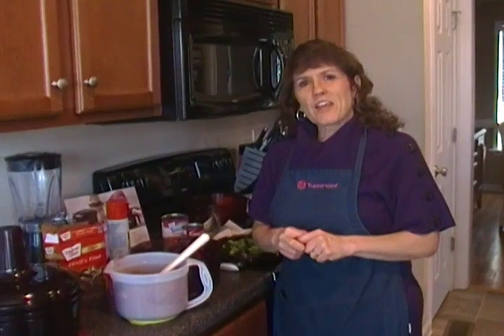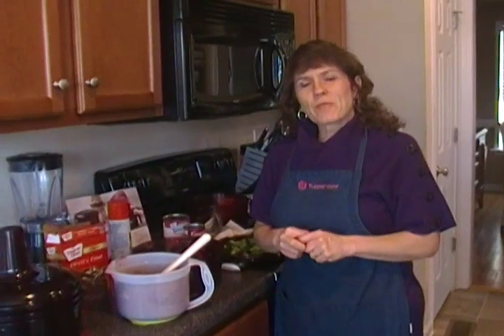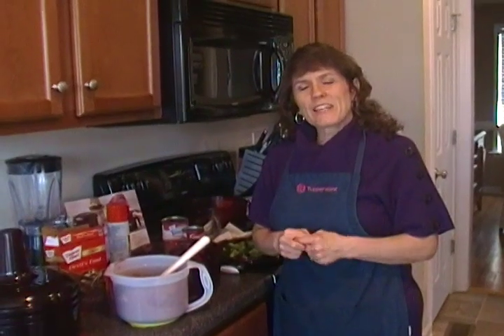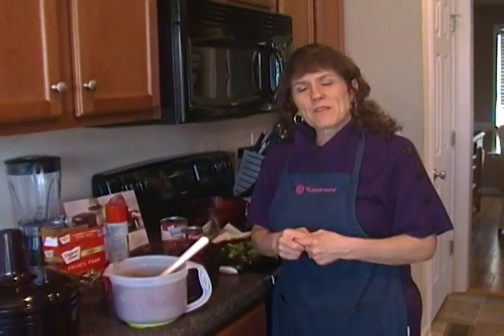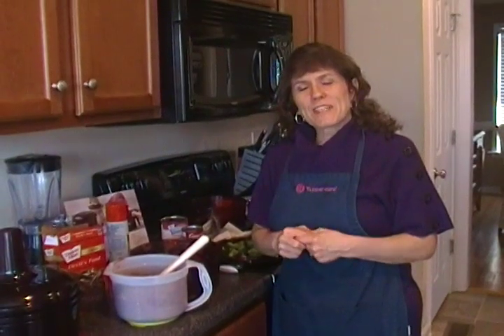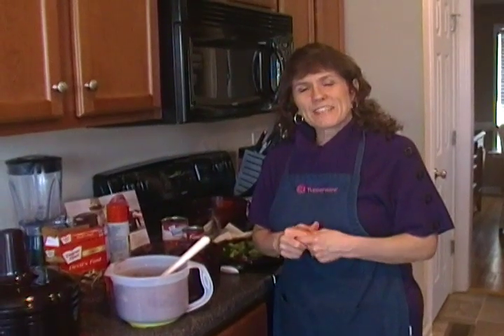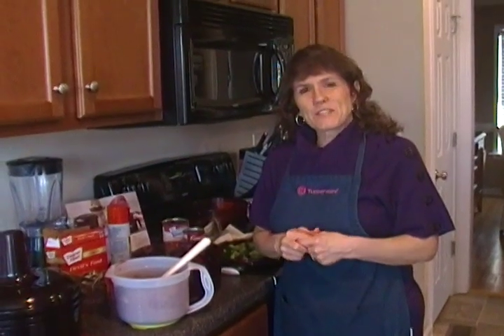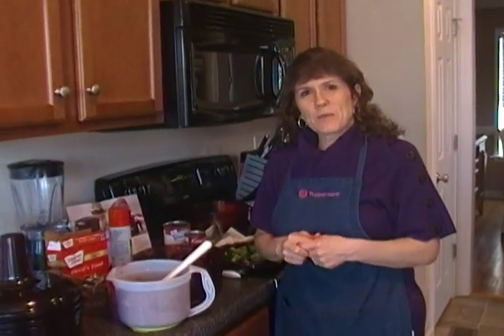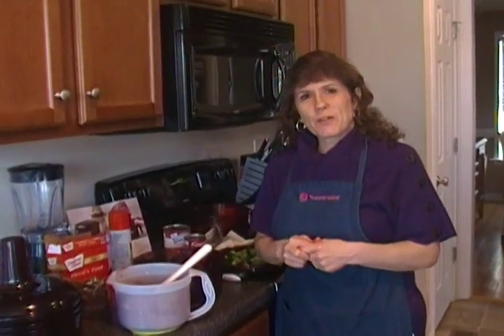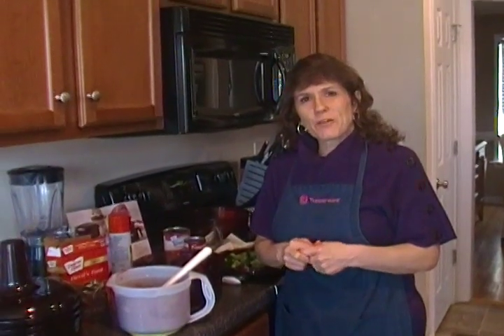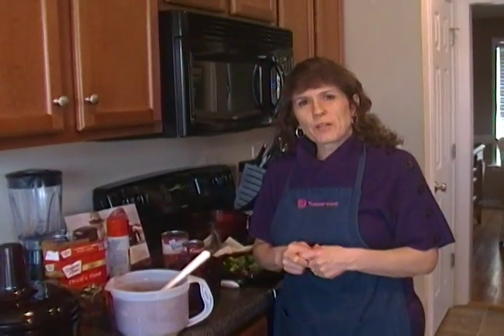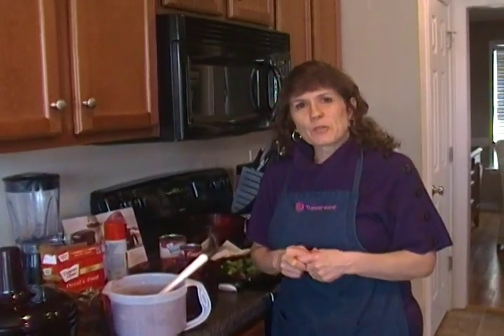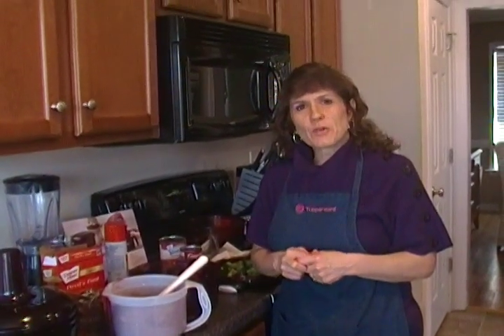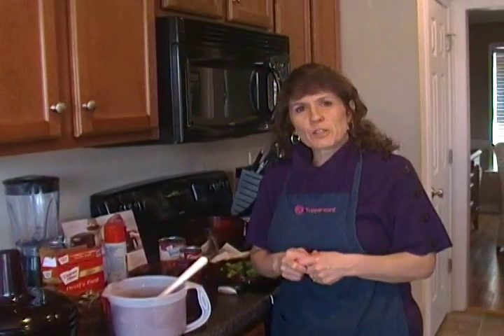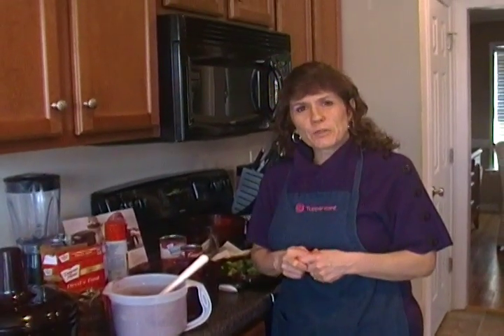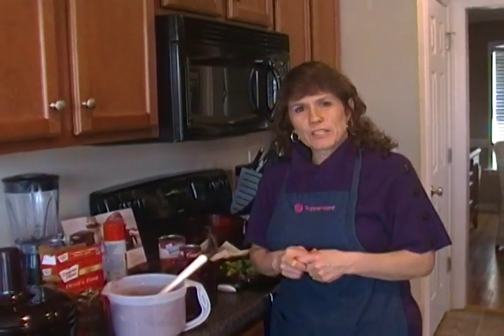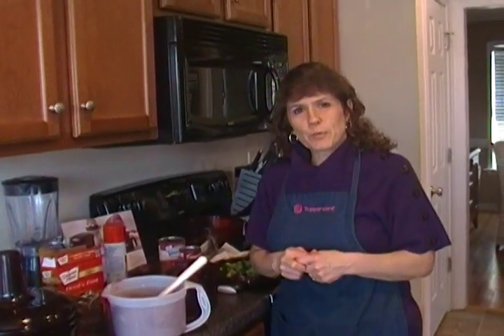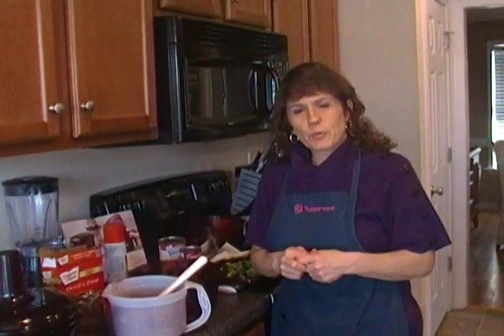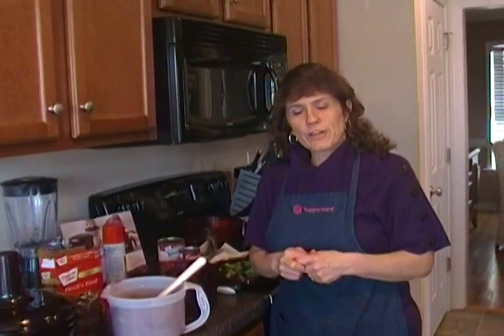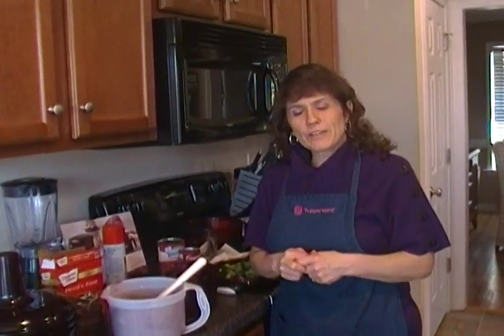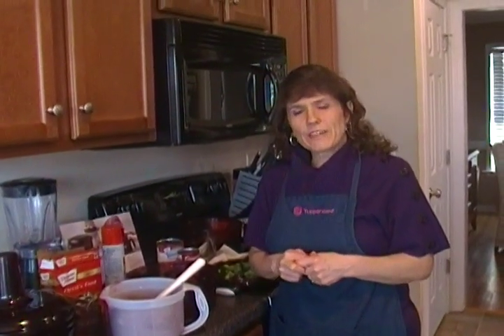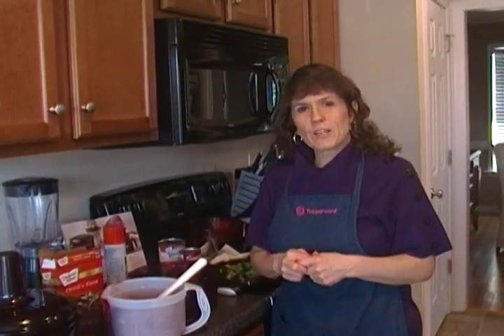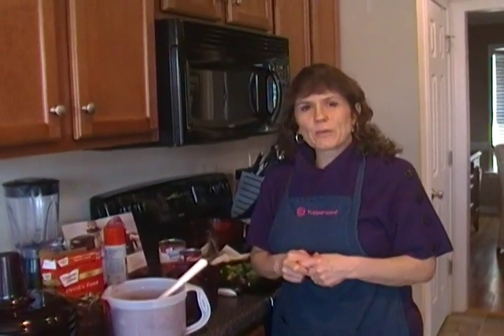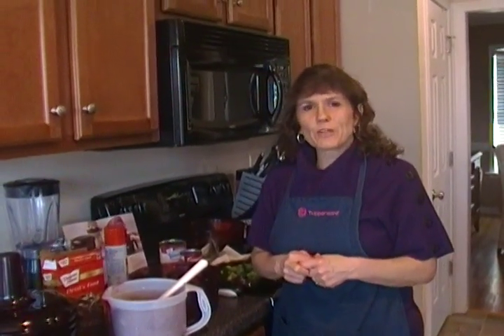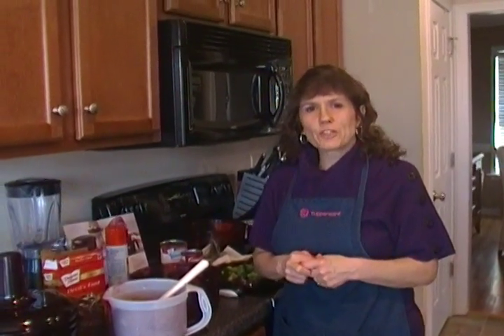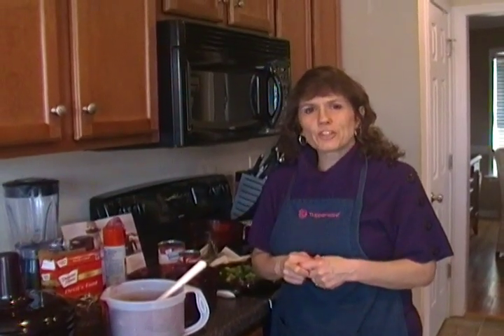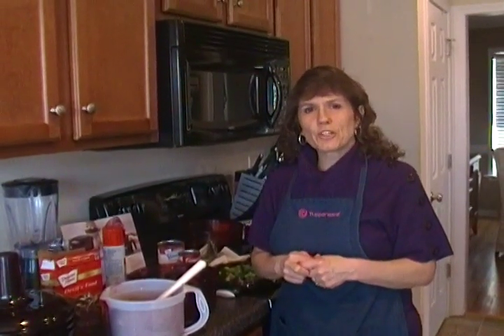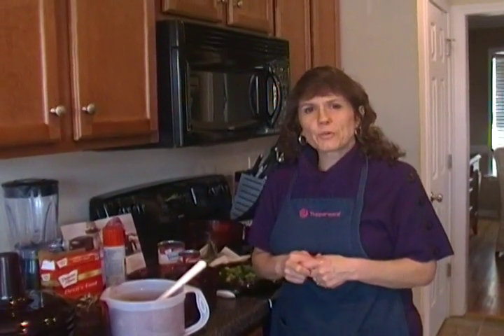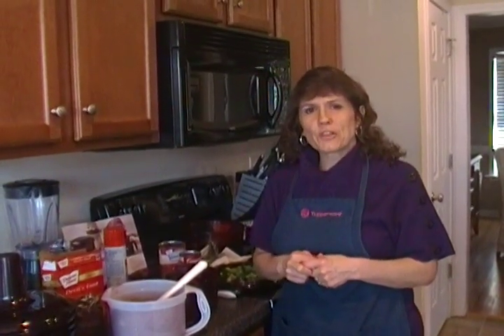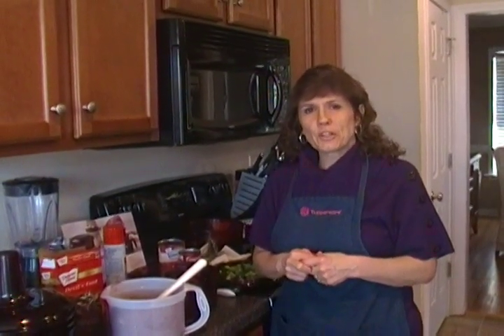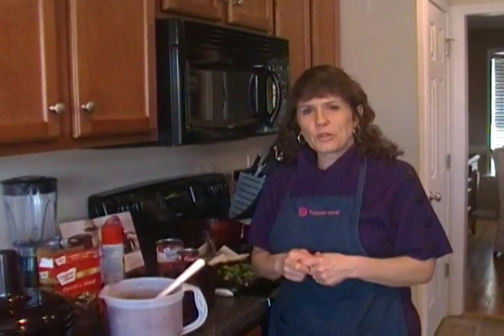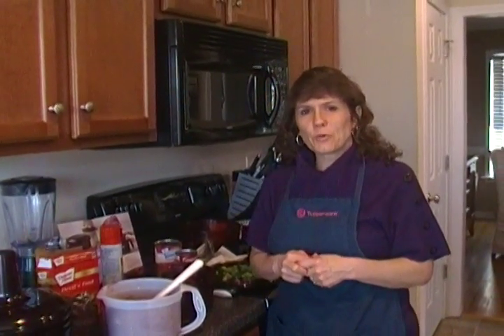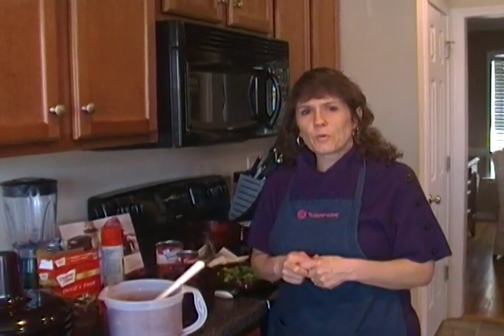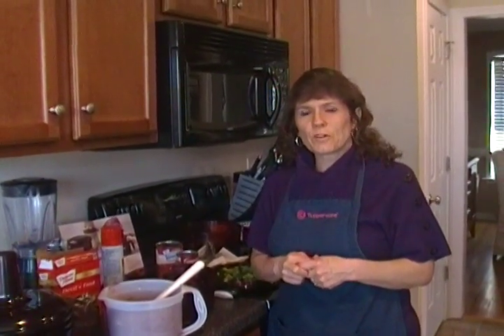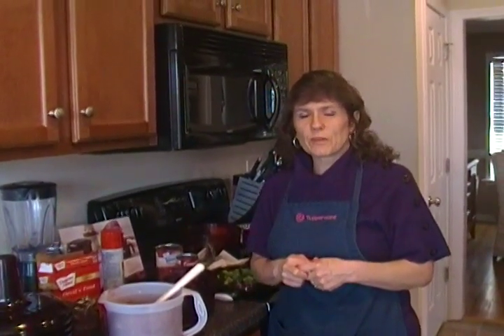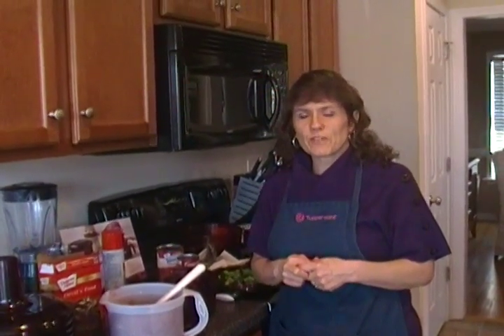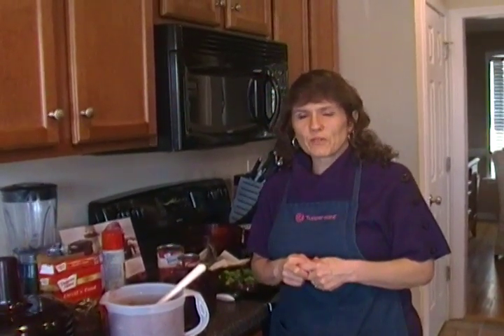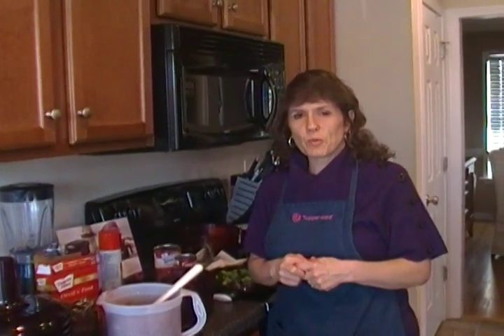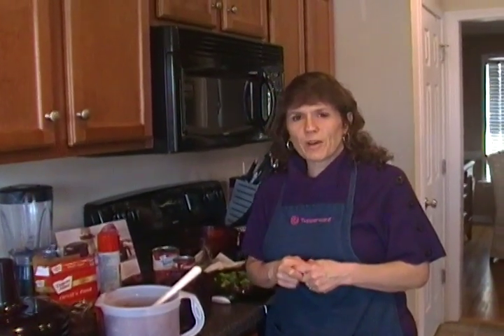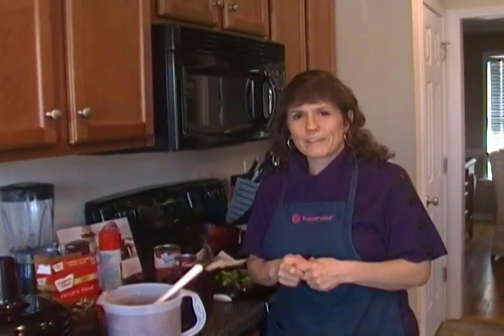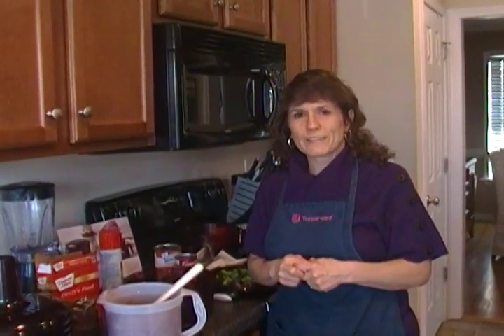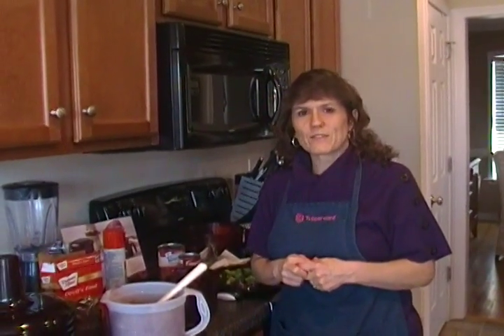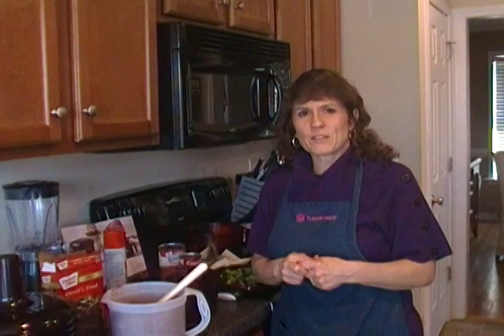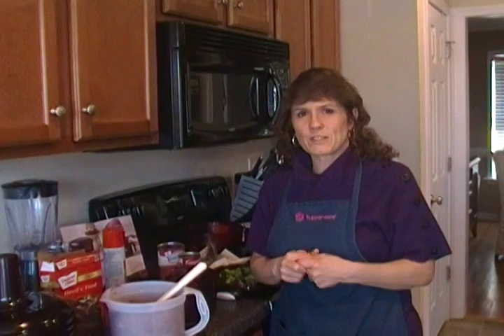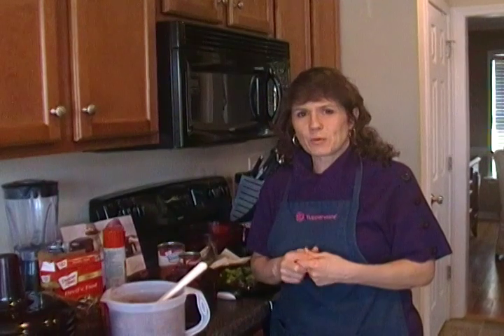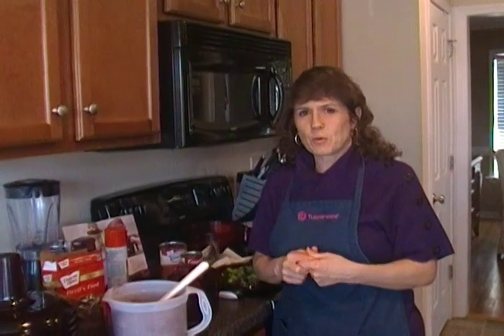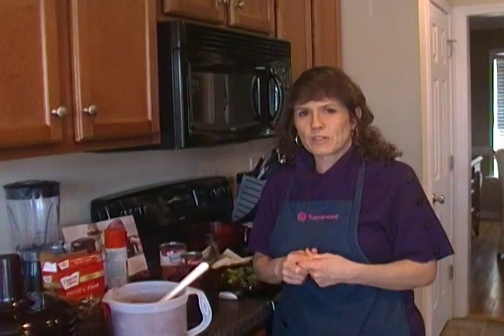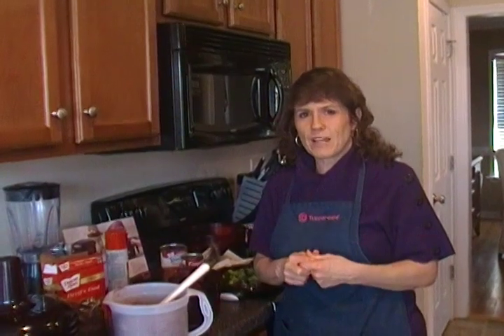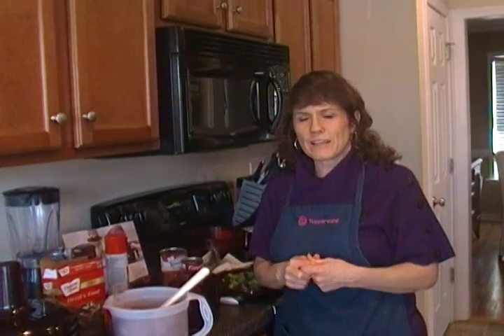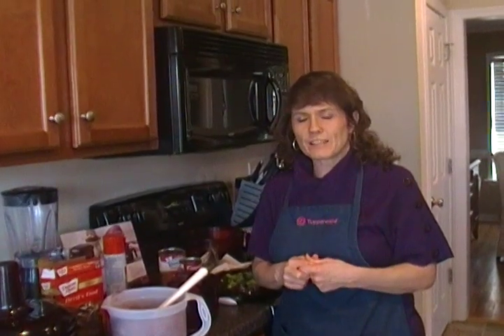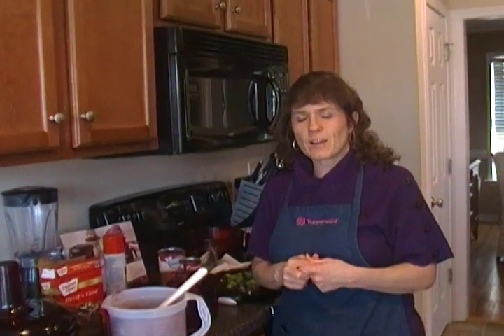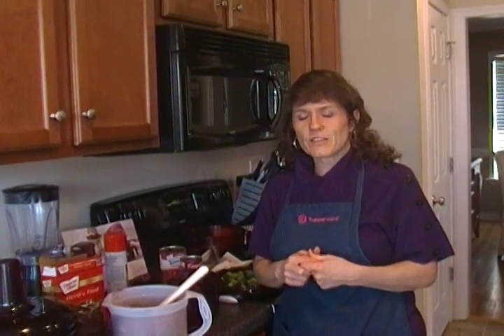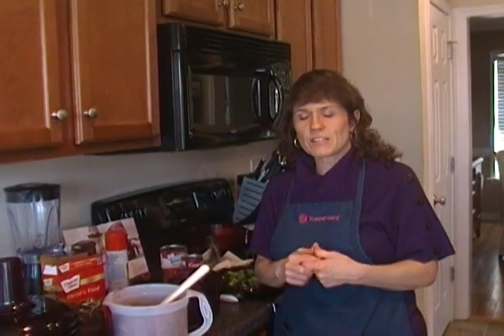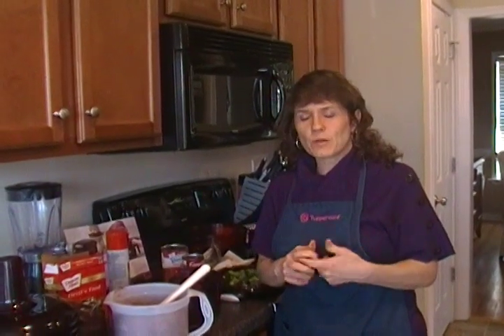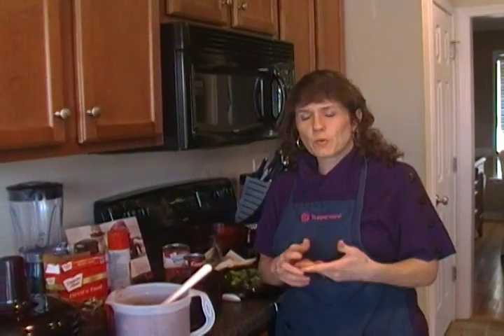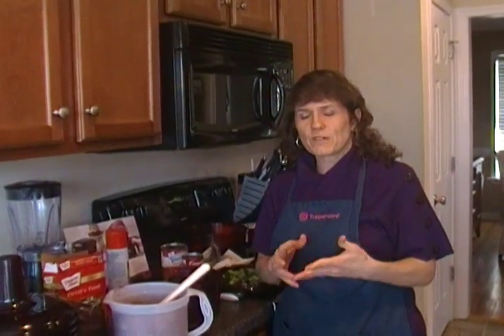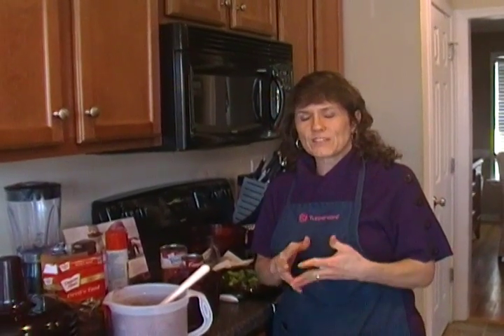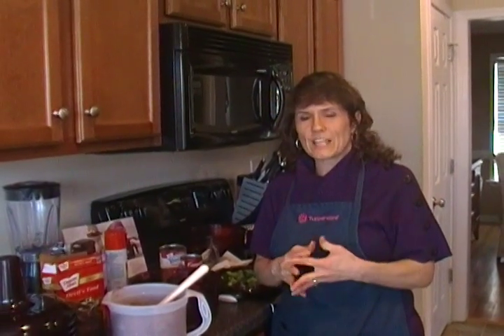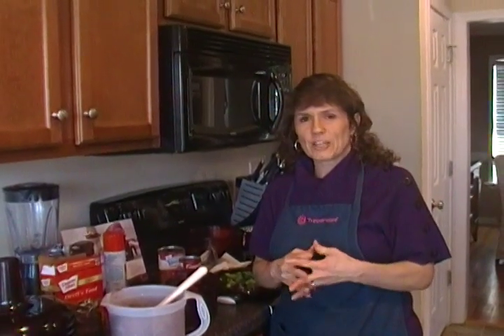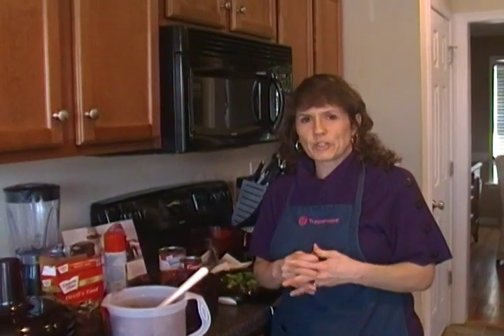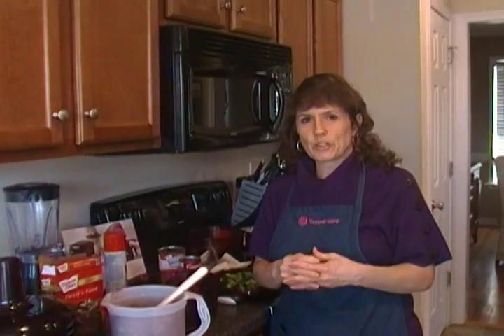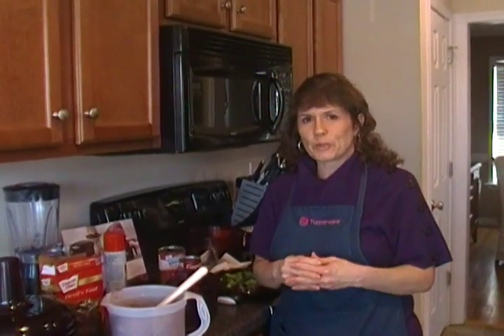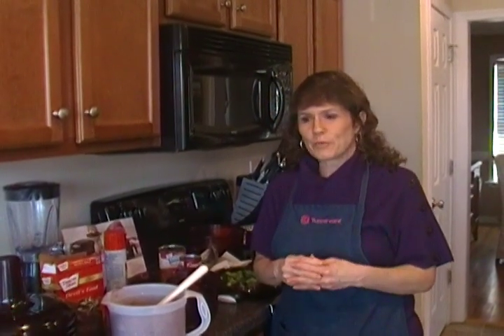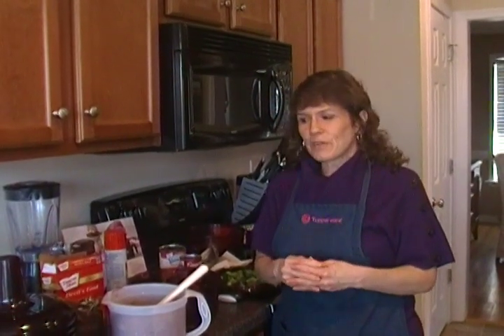Hi, my name is Anna Sparrow and I'm a director with Tupperware. I'm here to share with you one of my favorite products of the Tupperware line called the Tupperware Stack Cooker.